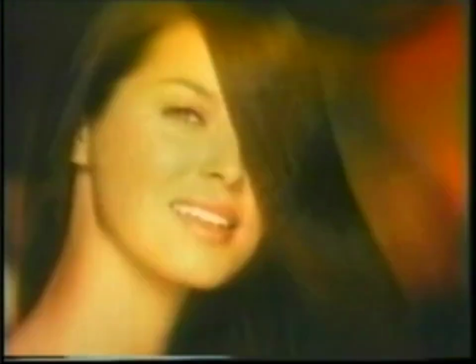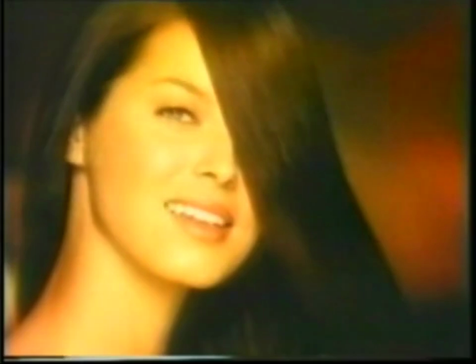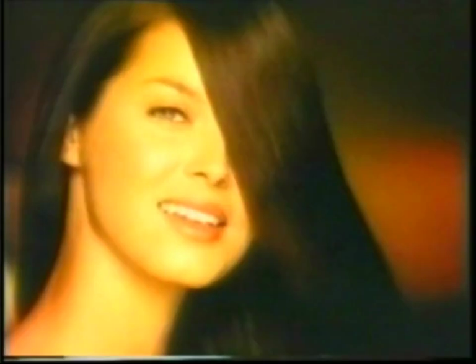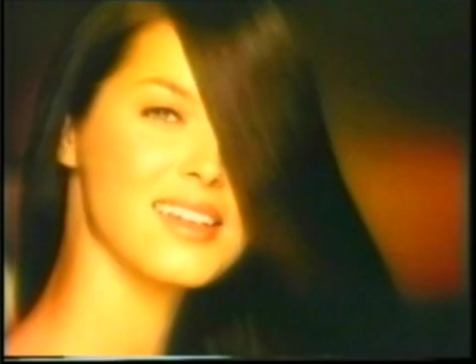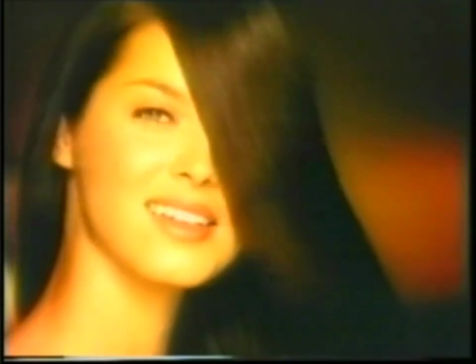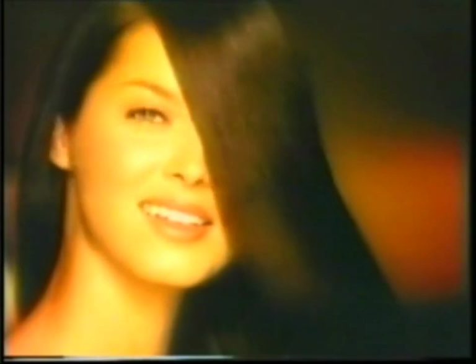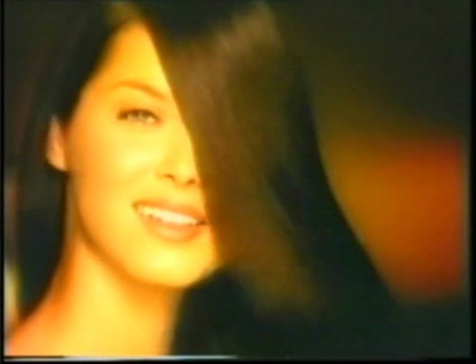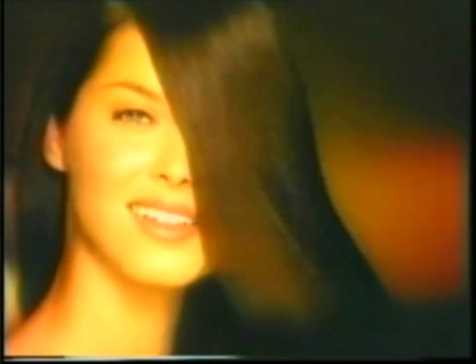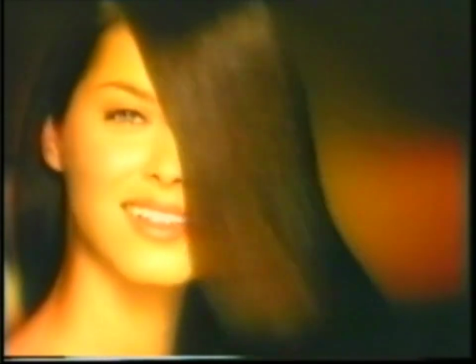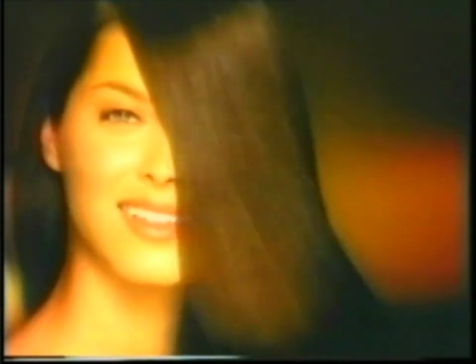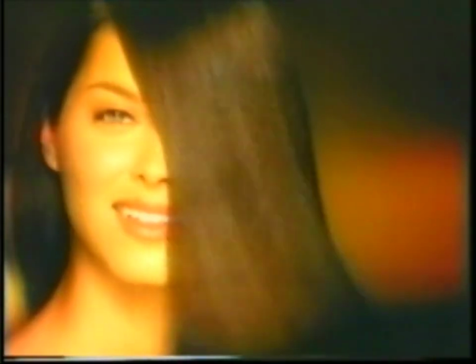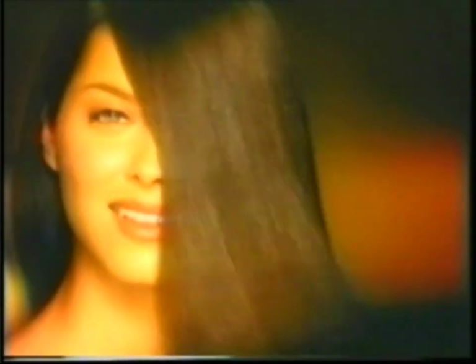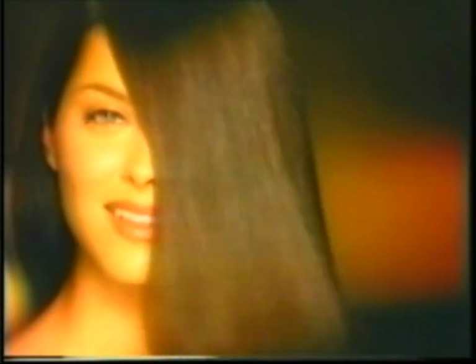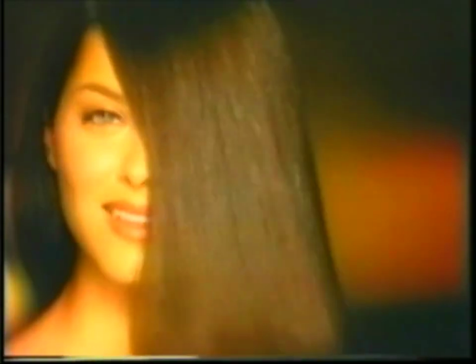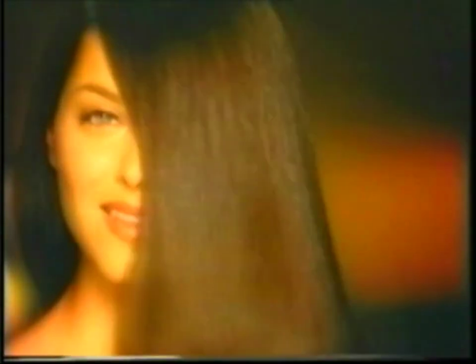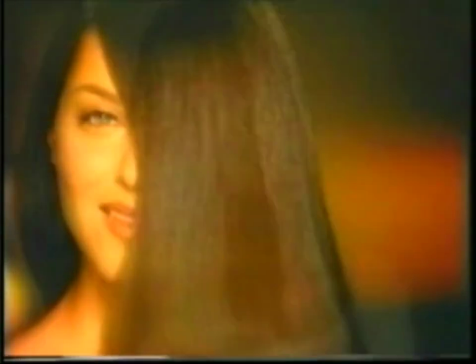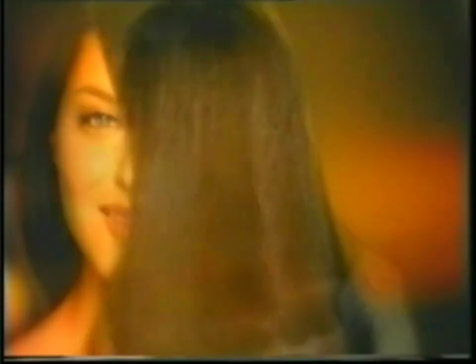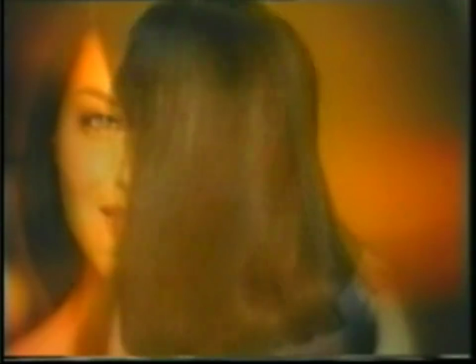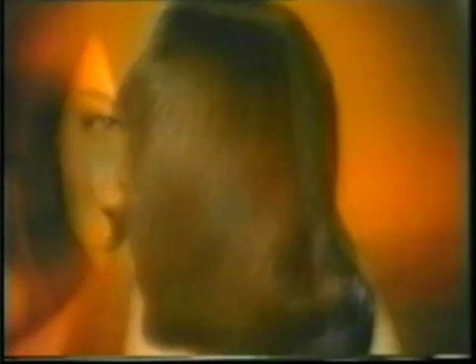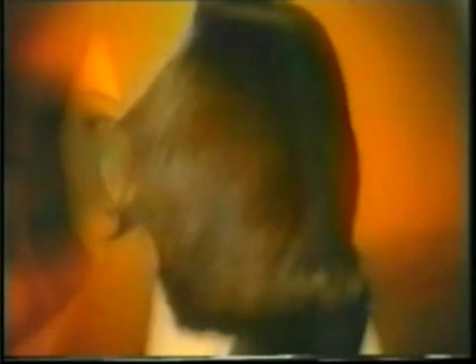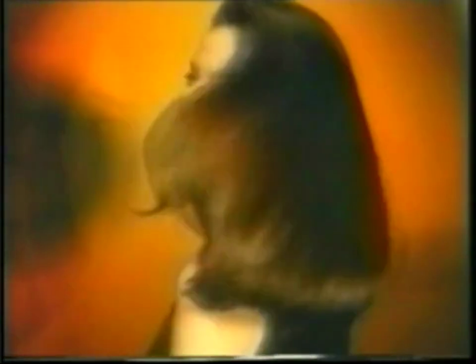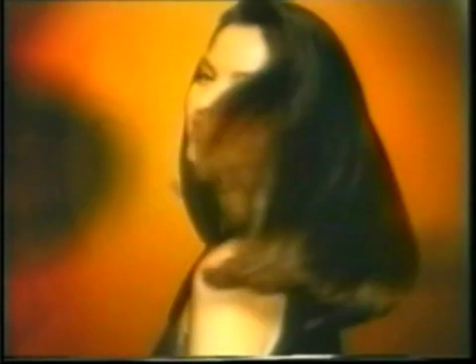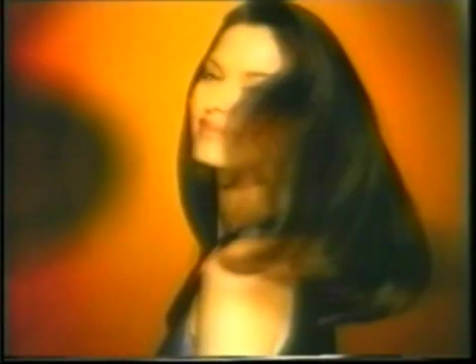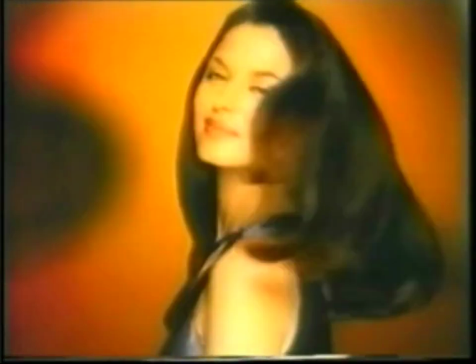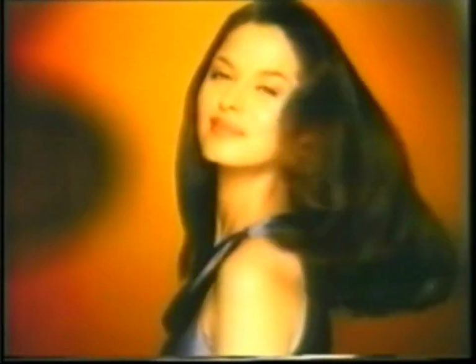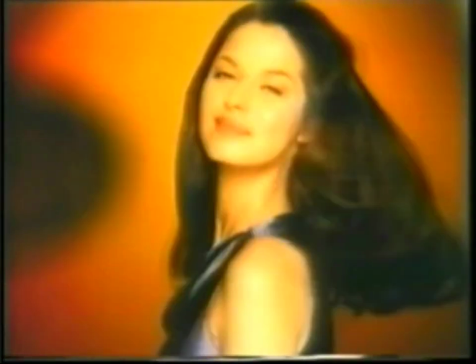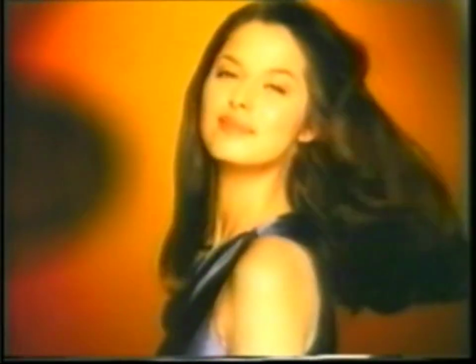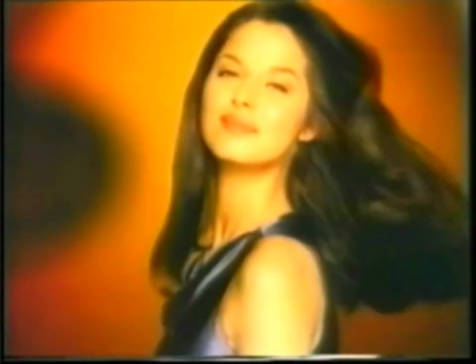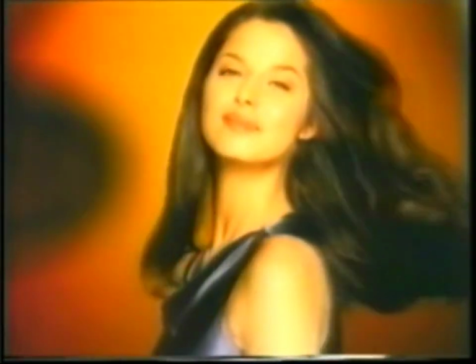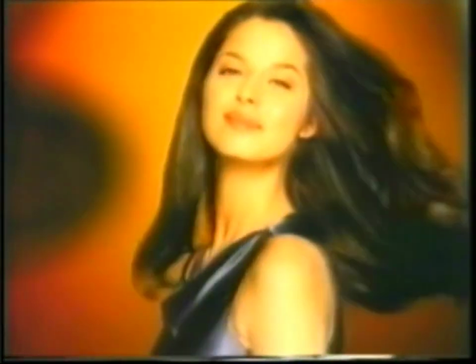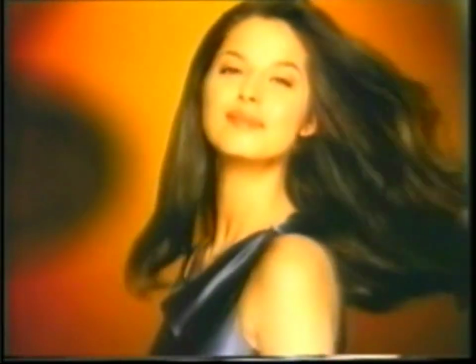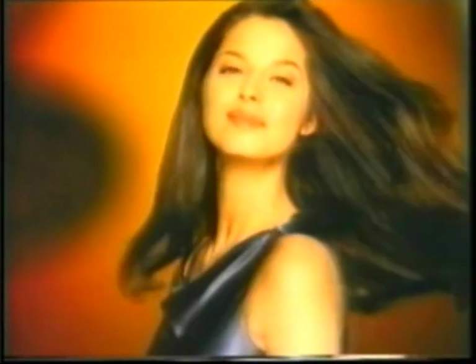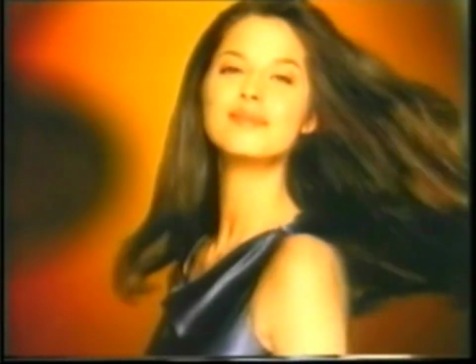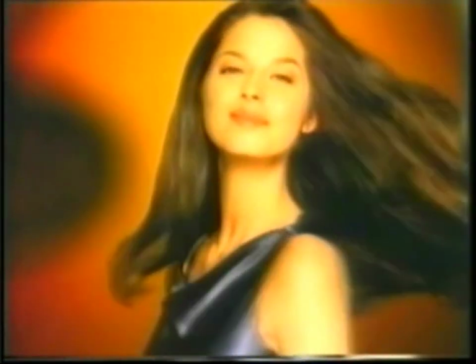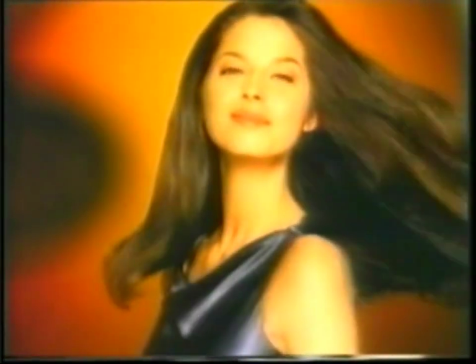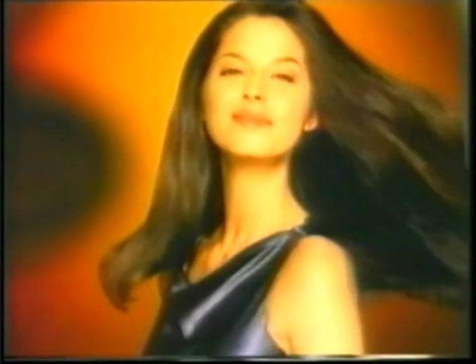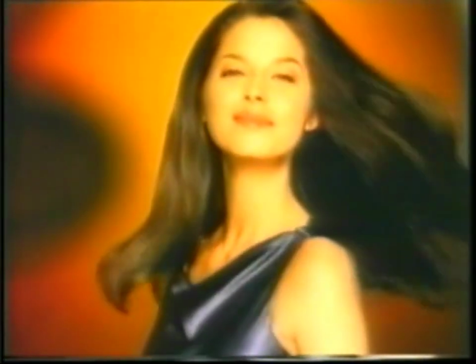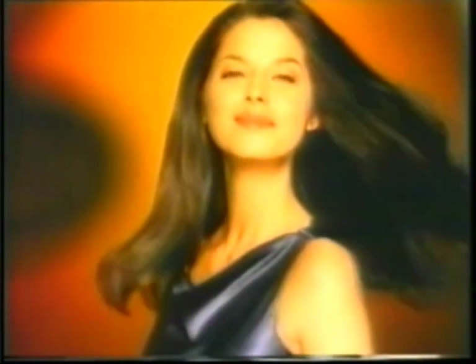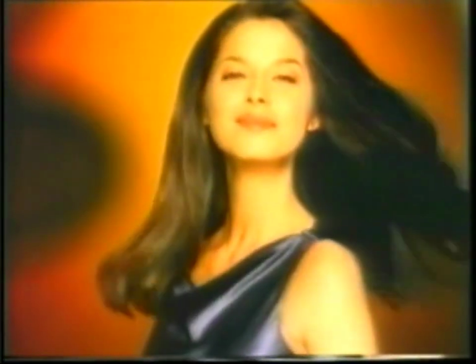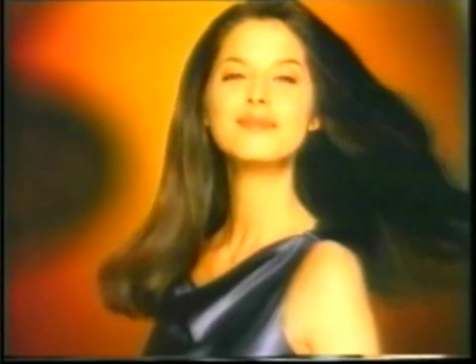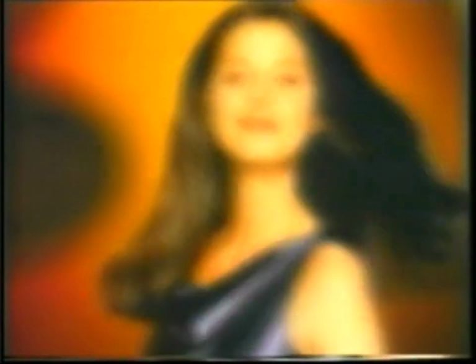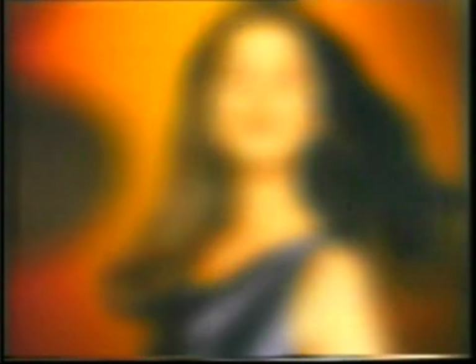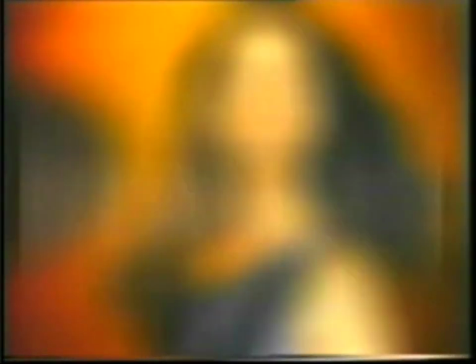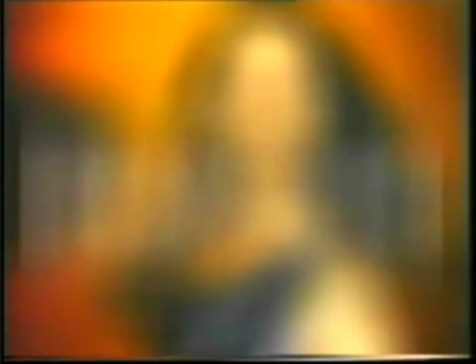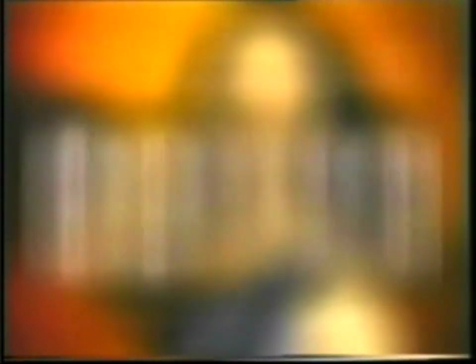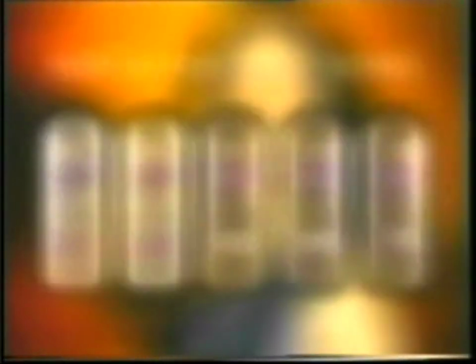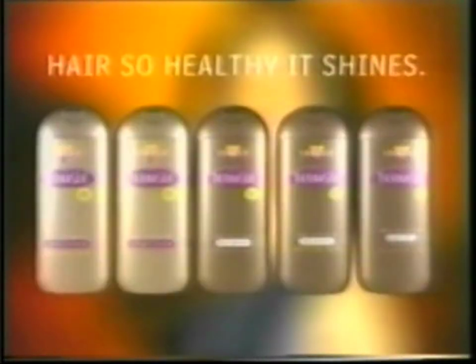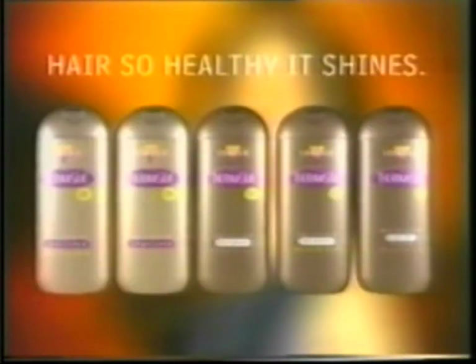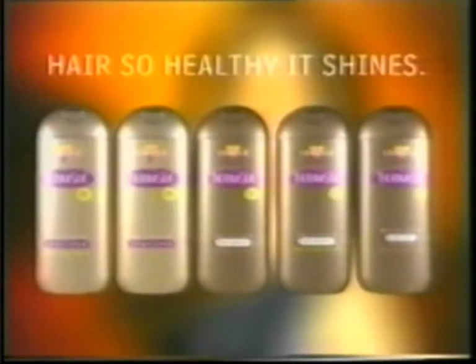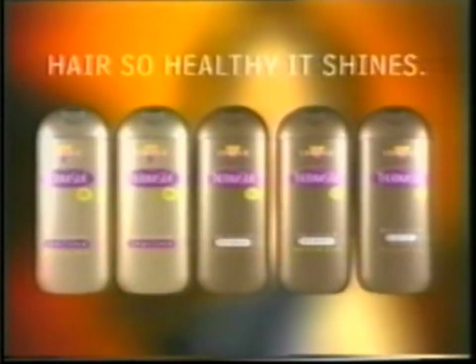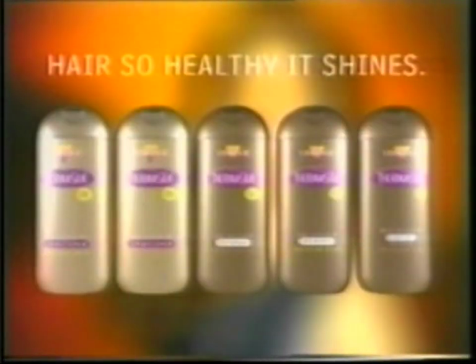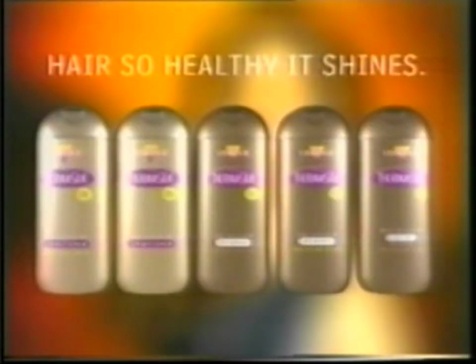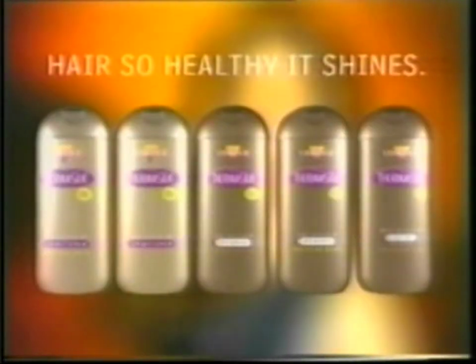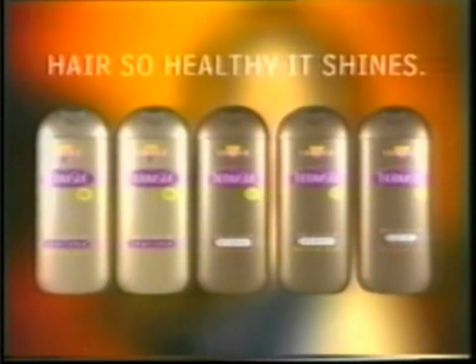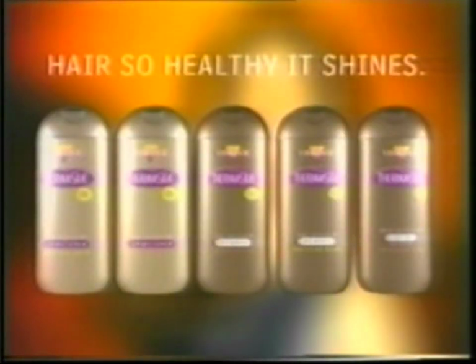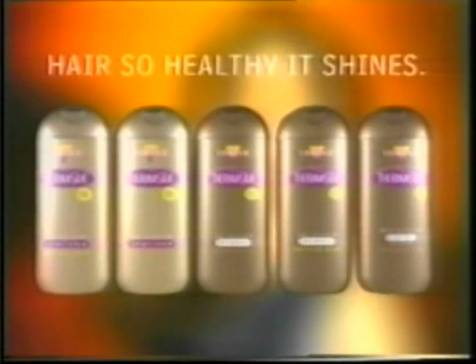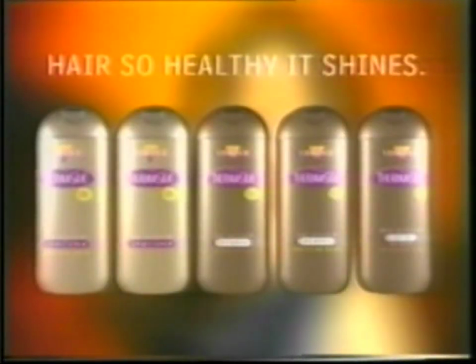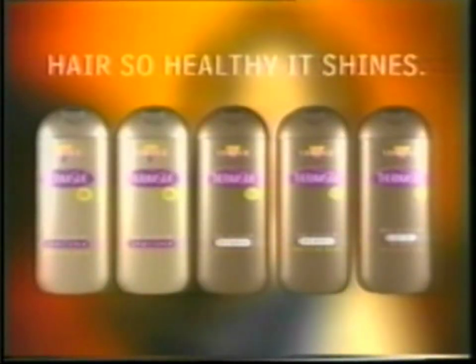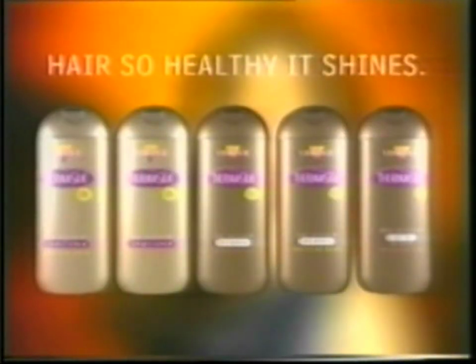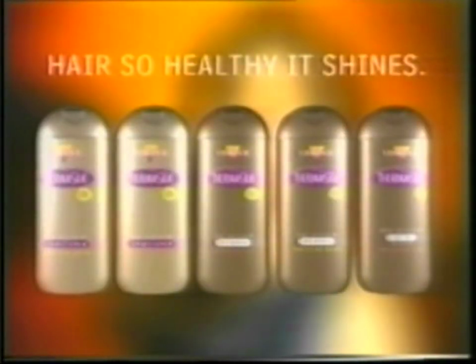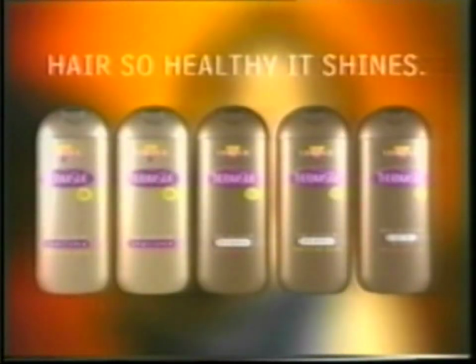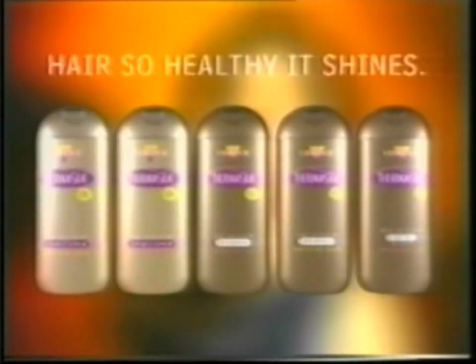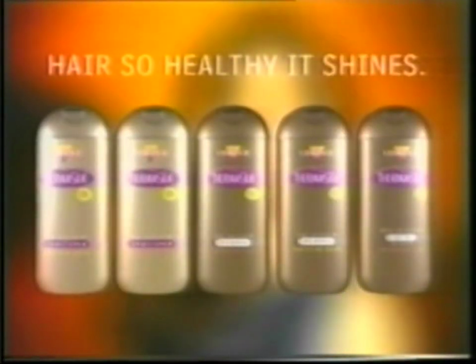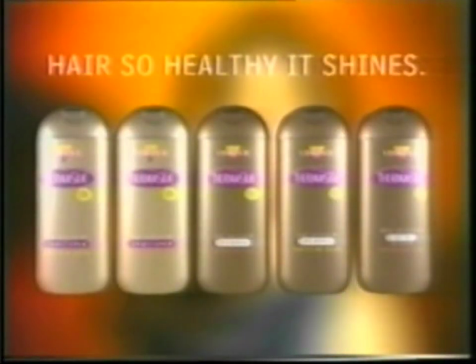Save the eggs for an omelette. Thermosilk — where there's heat, there's hair so healthy it shines.